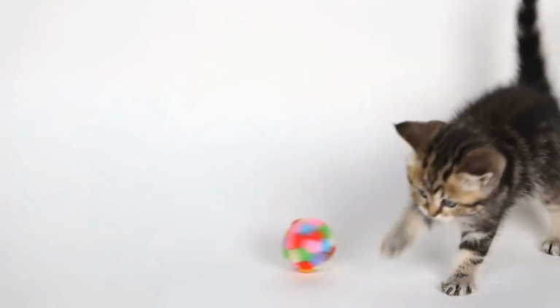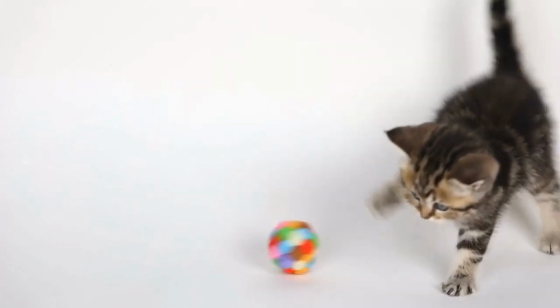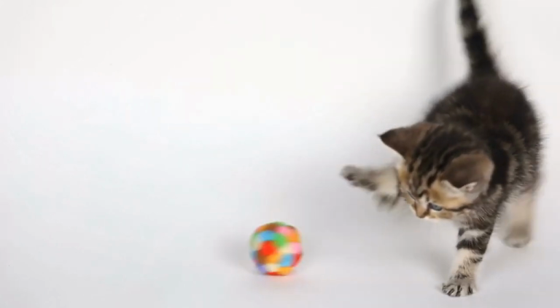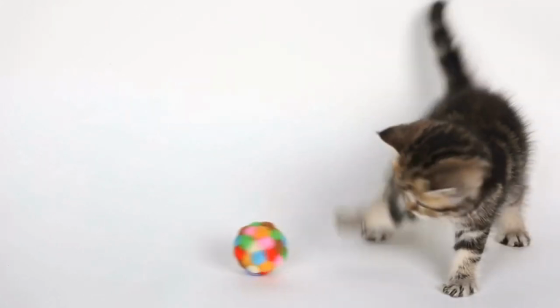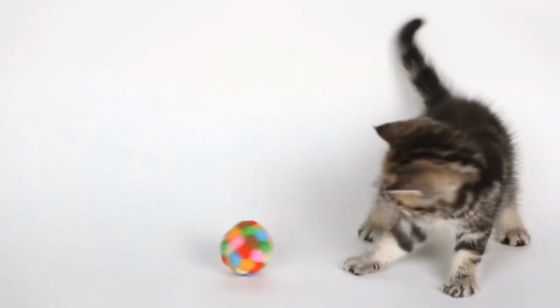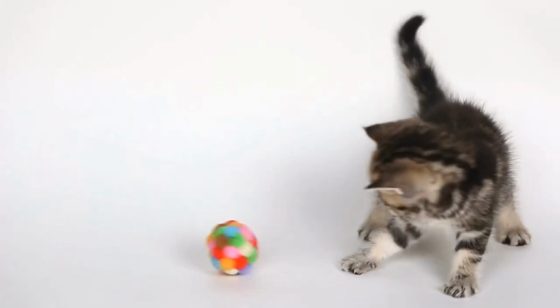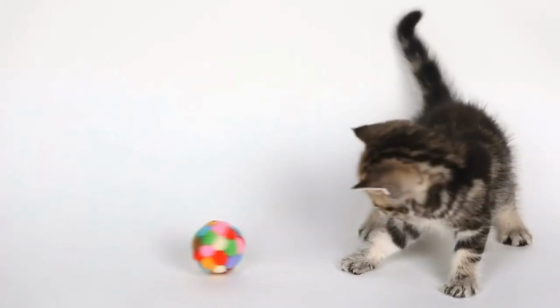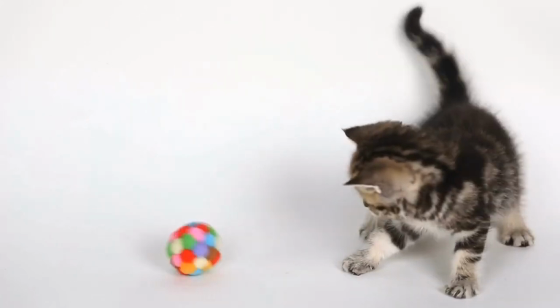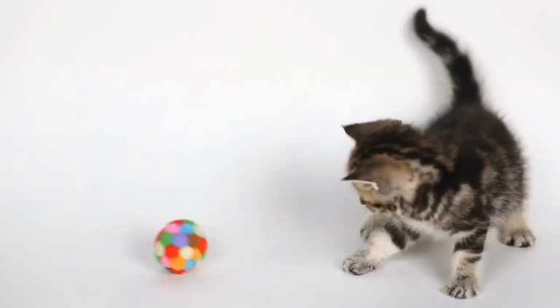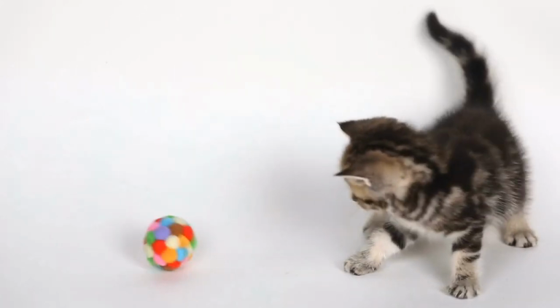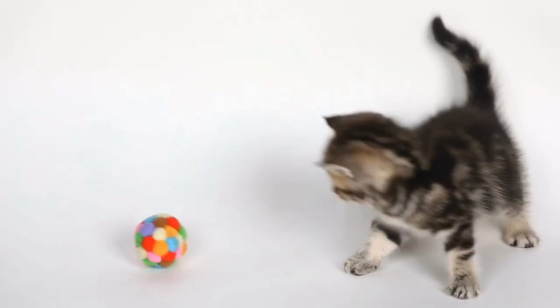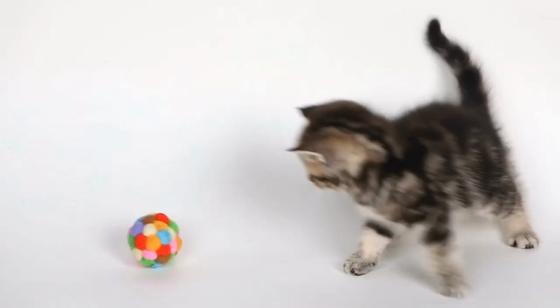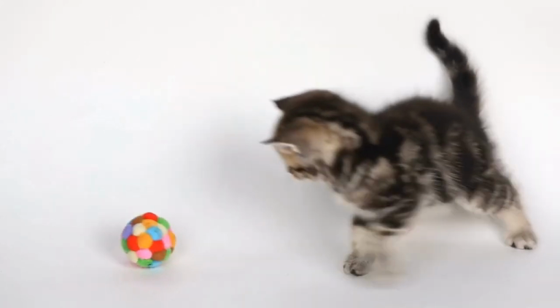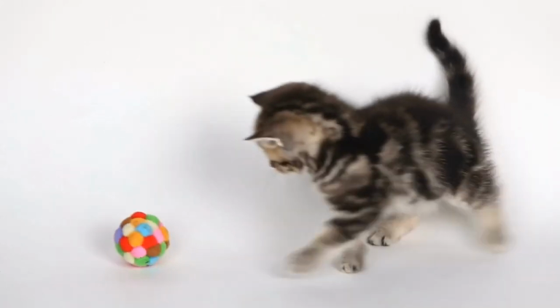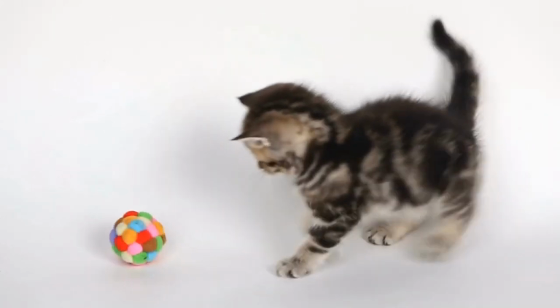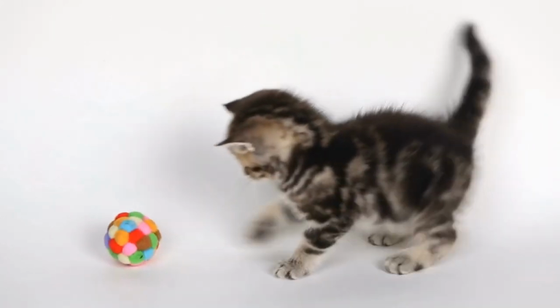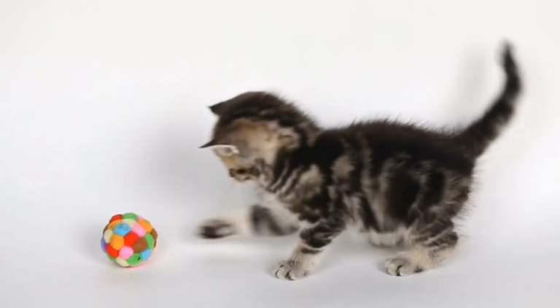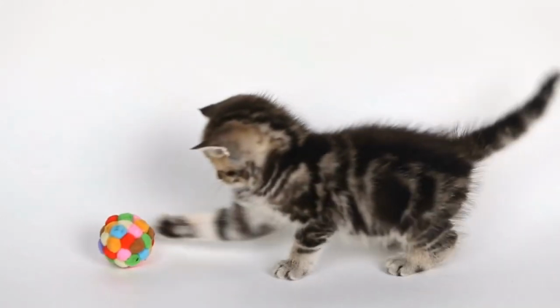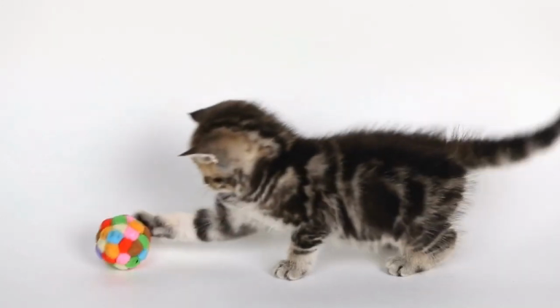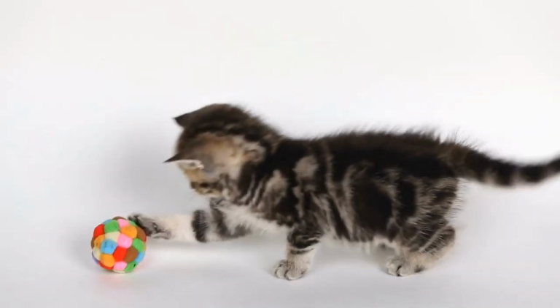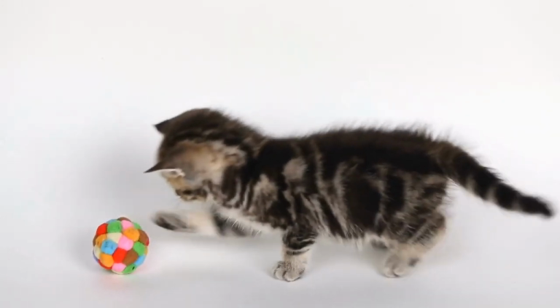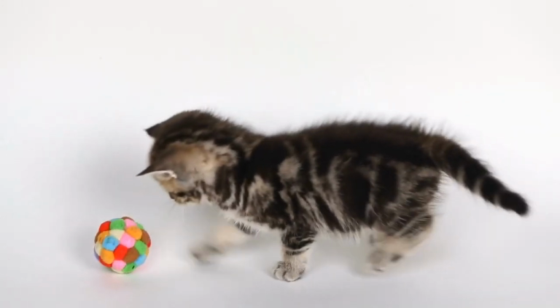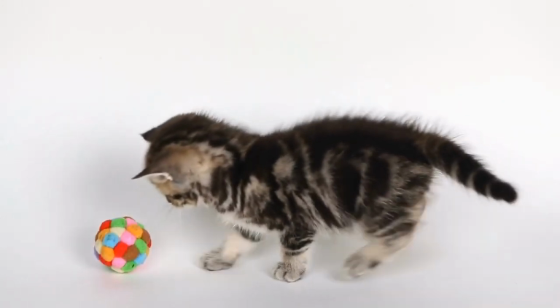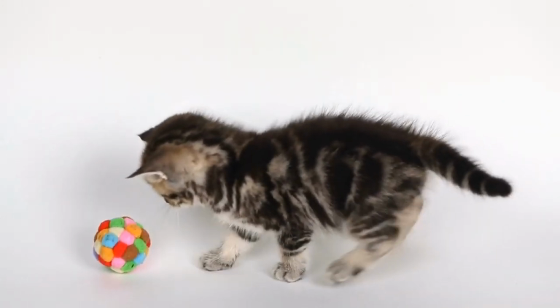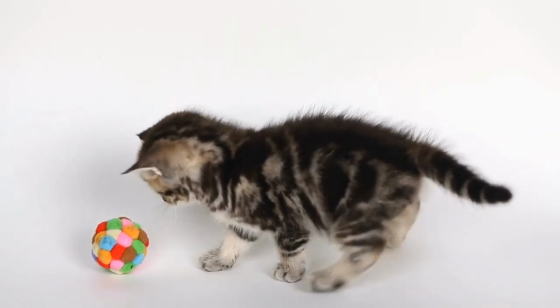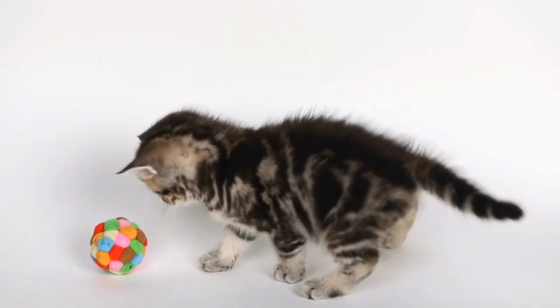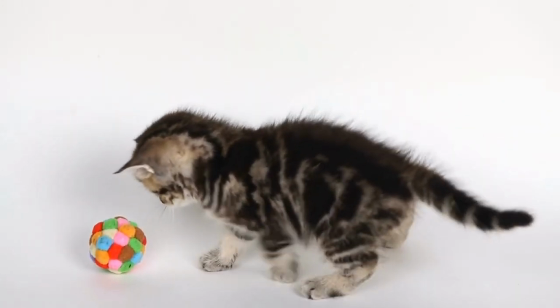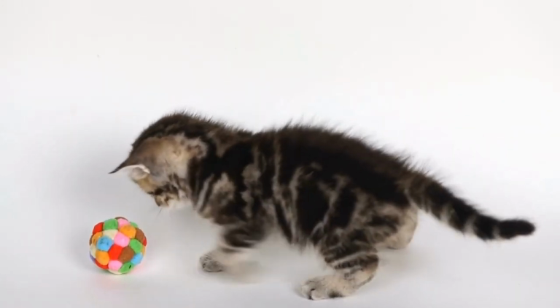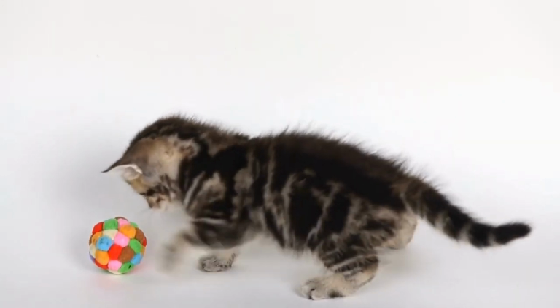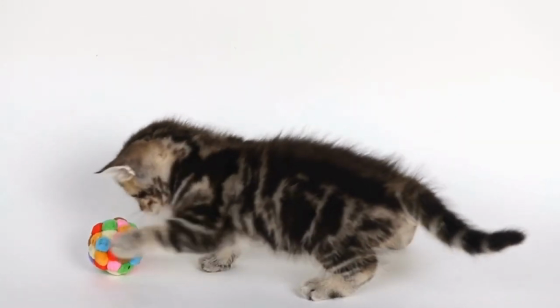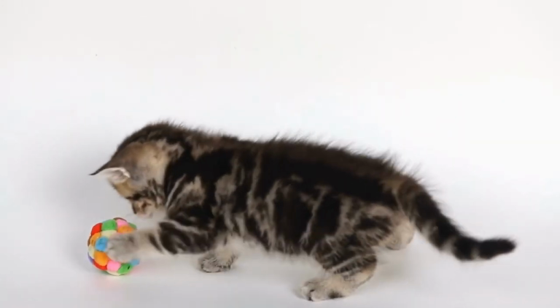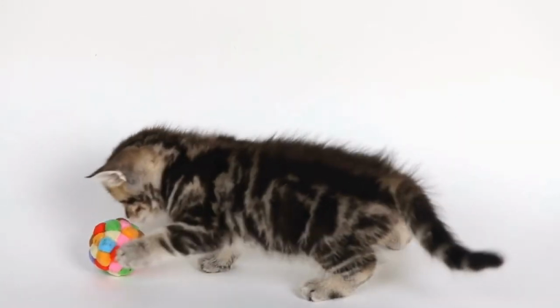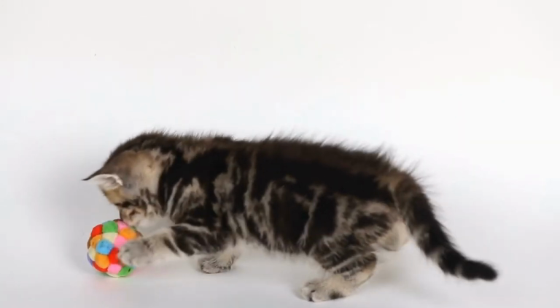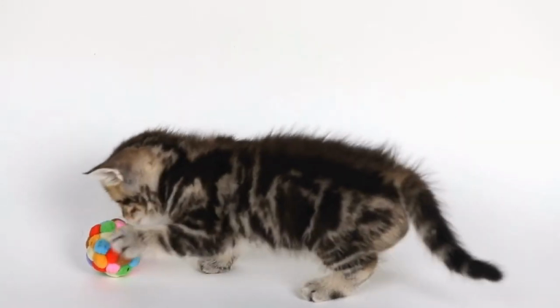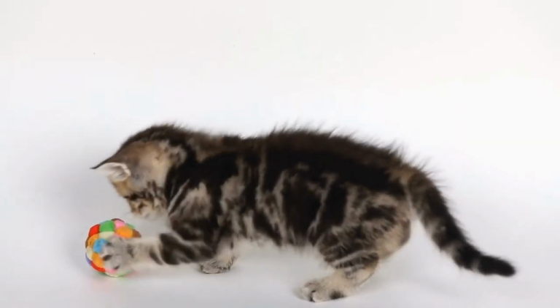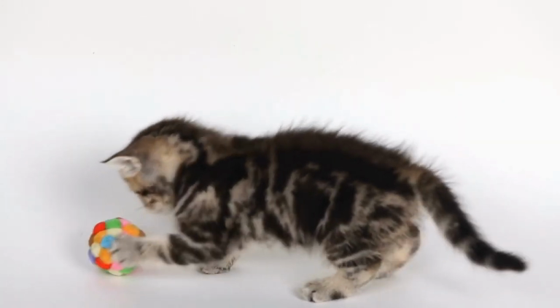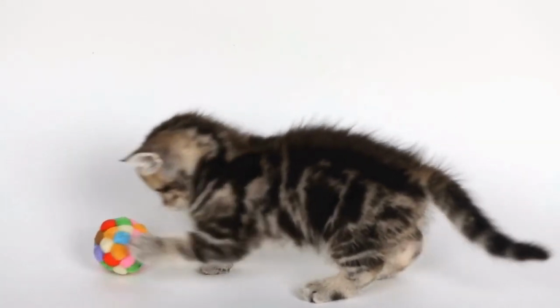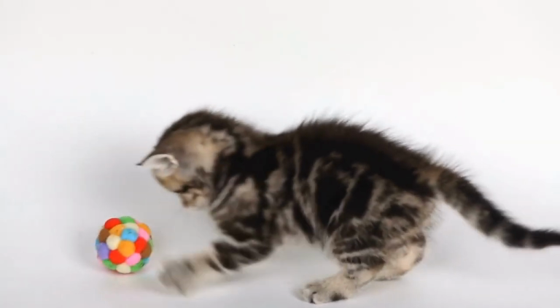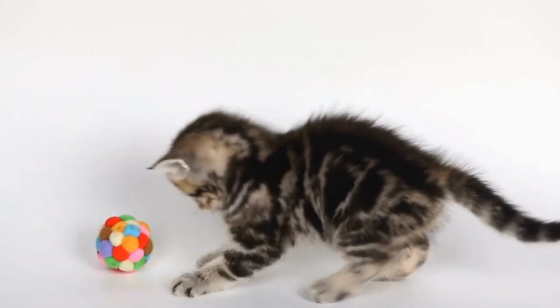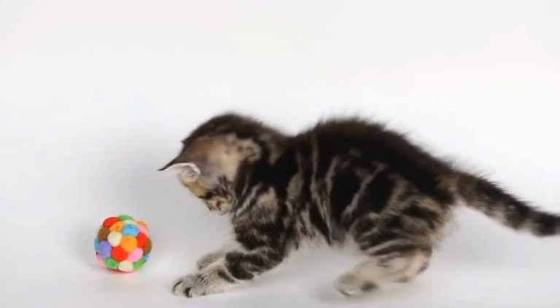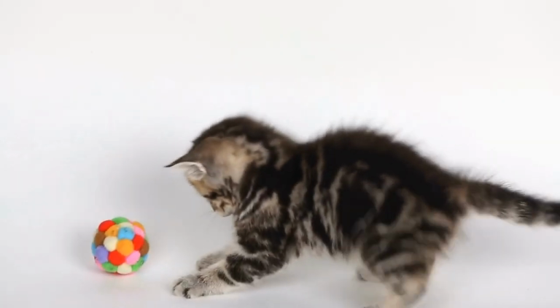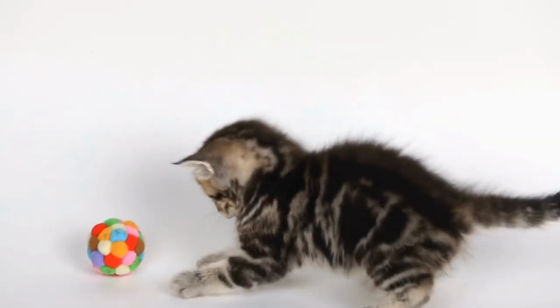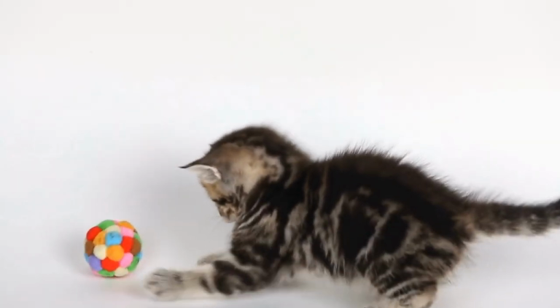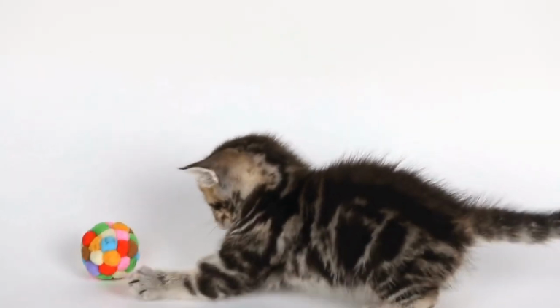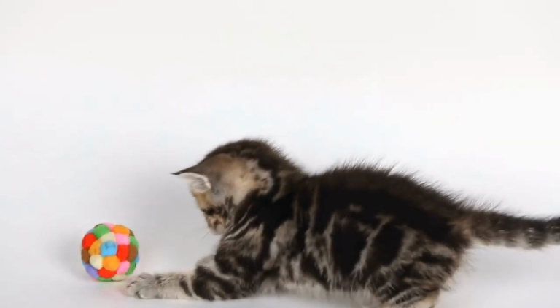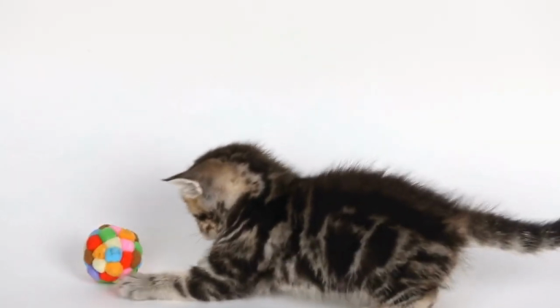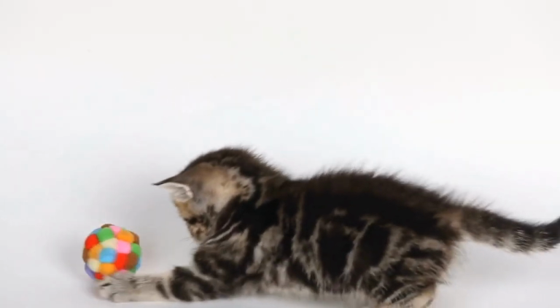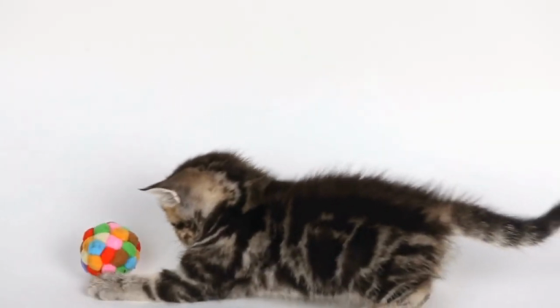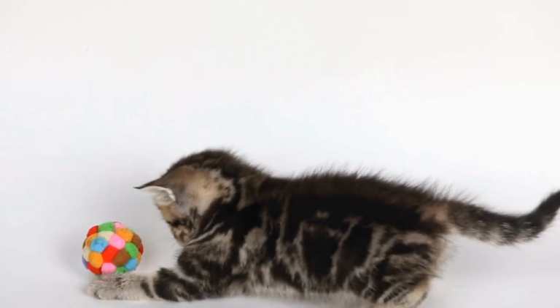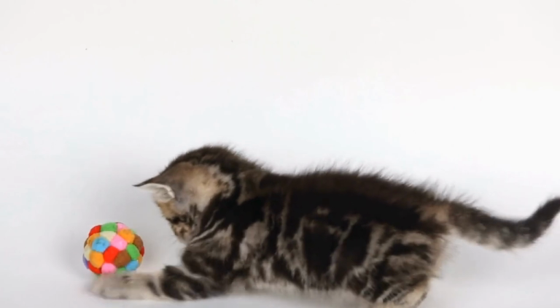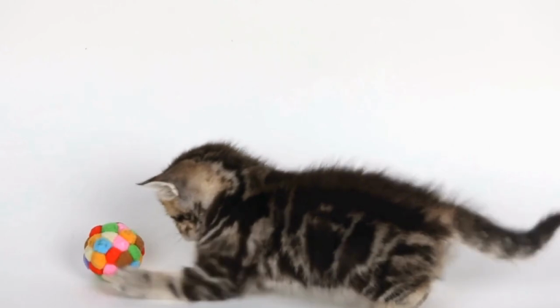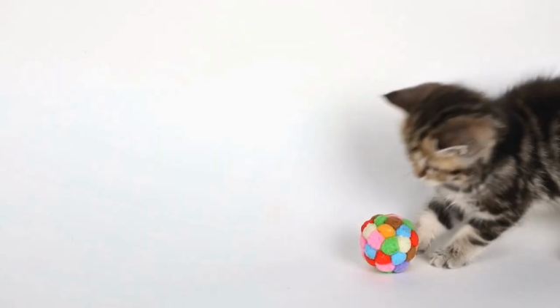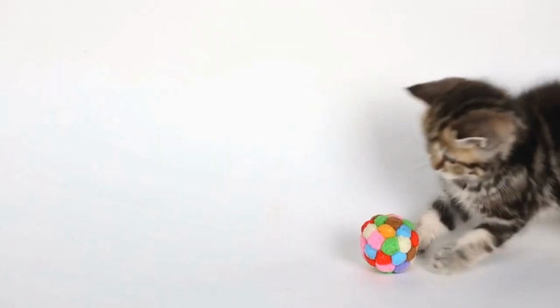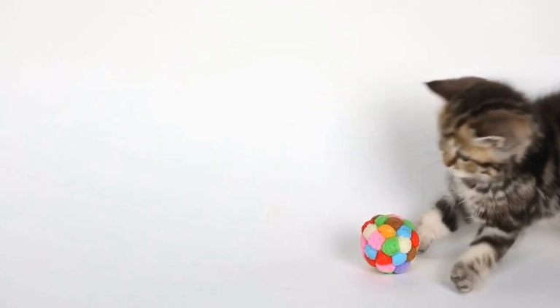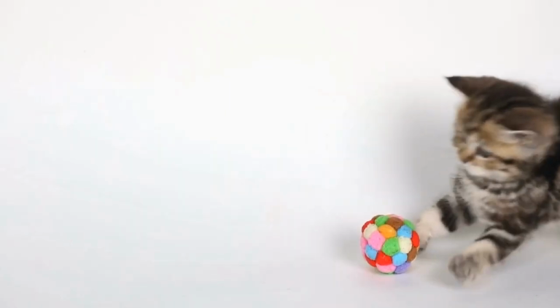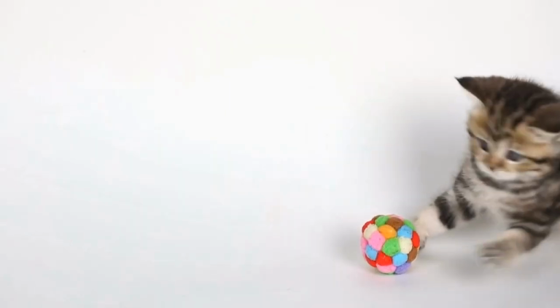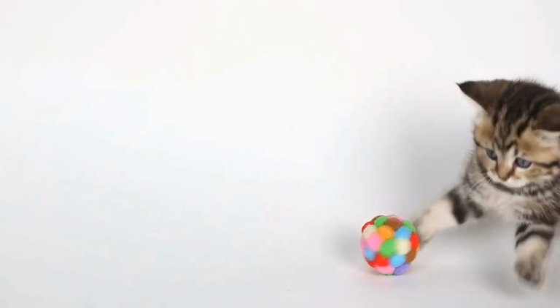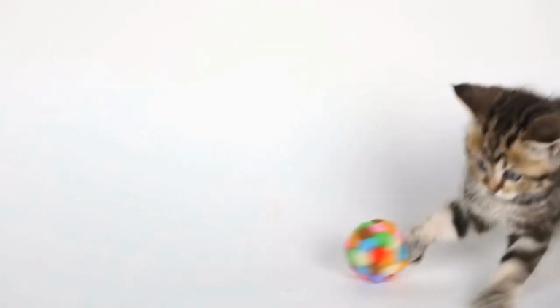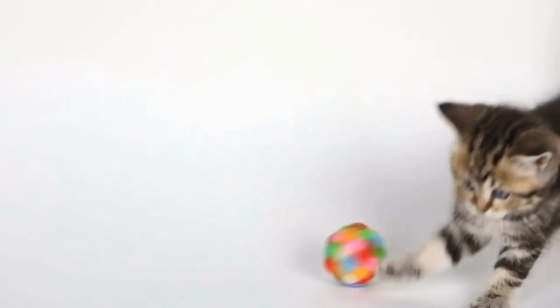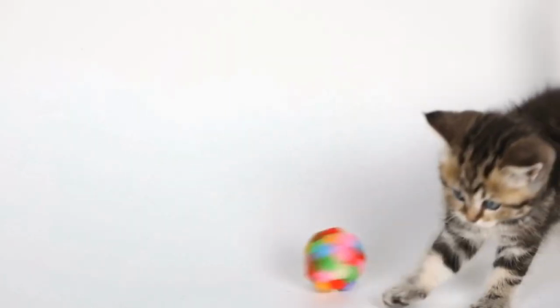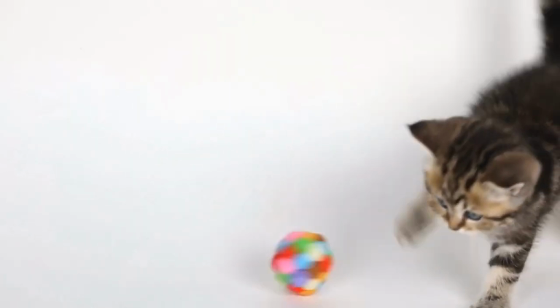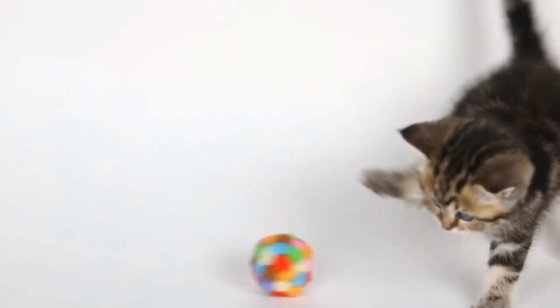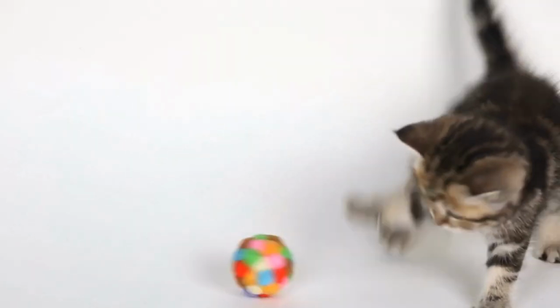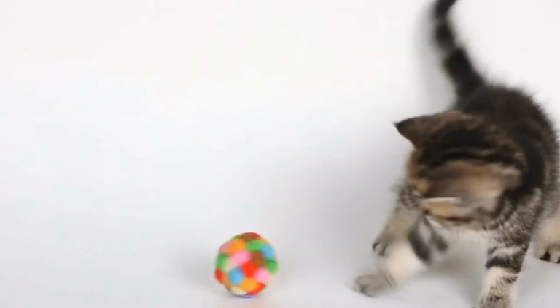Remember, regular grooming not only keeps your cat looking their best, but also strengthens the bond between you and your furry companion.